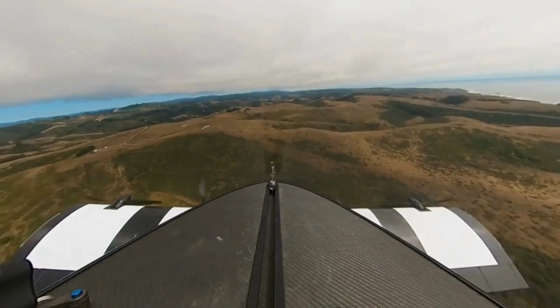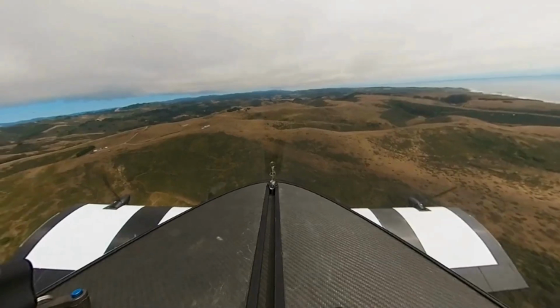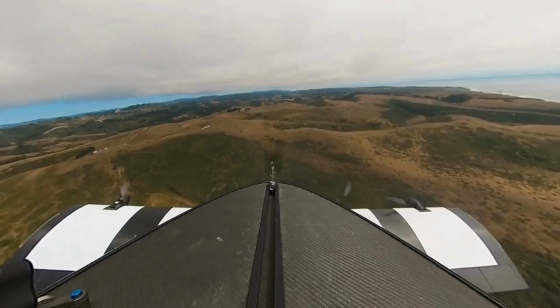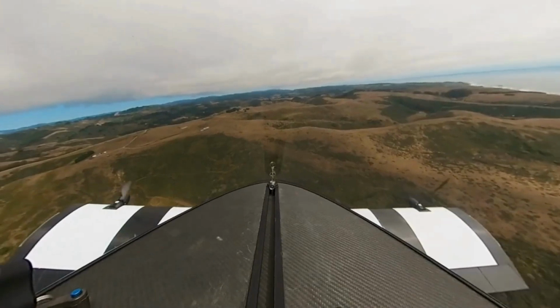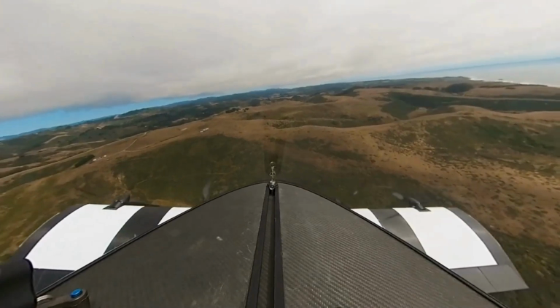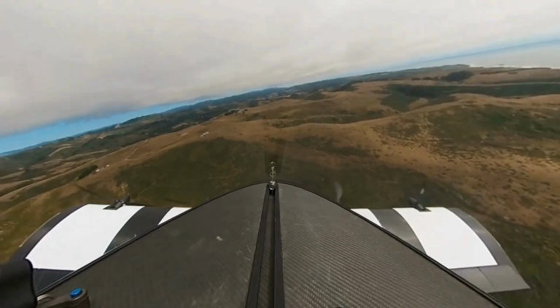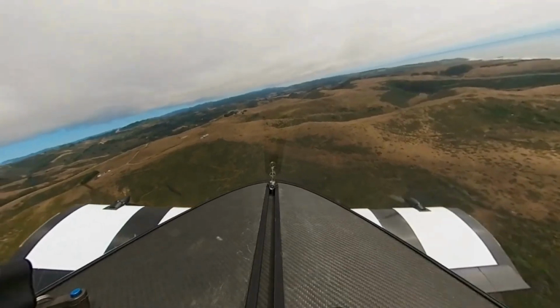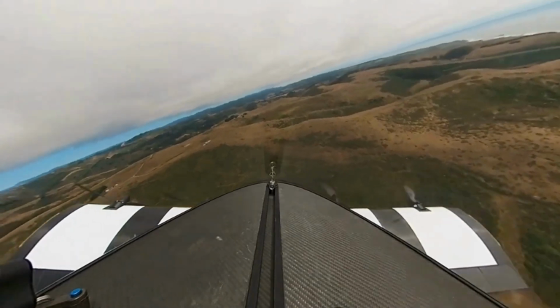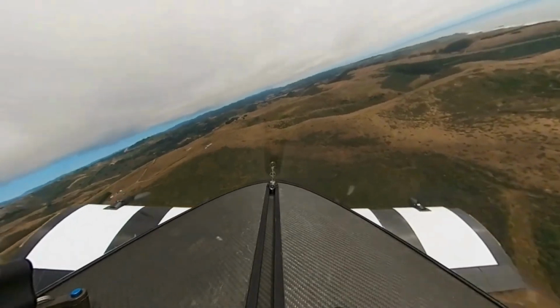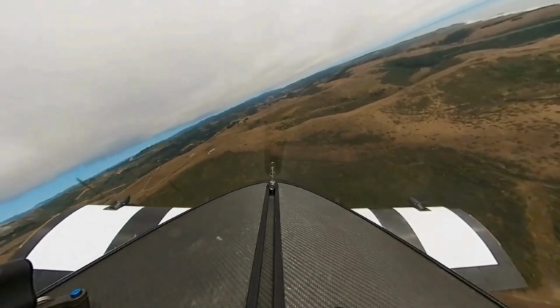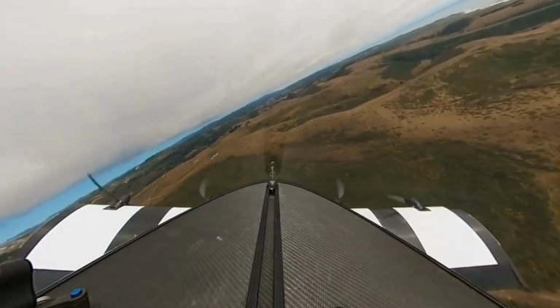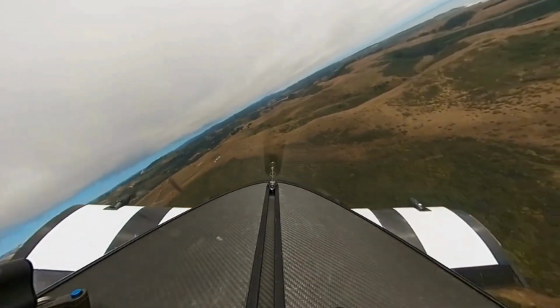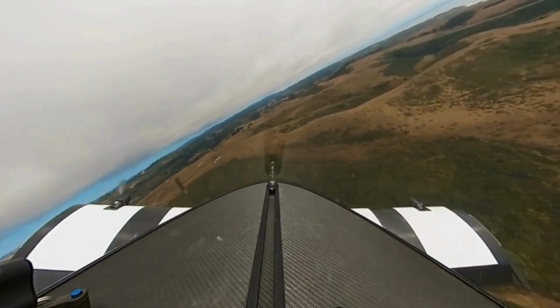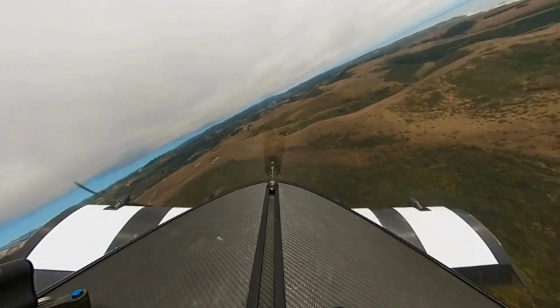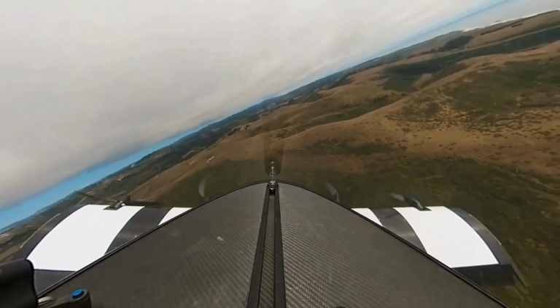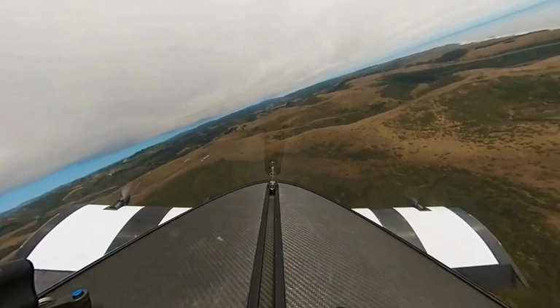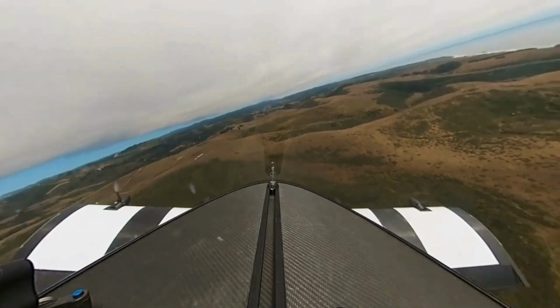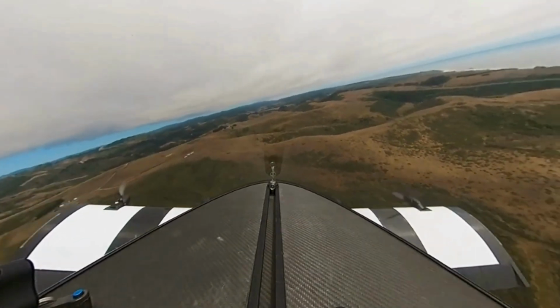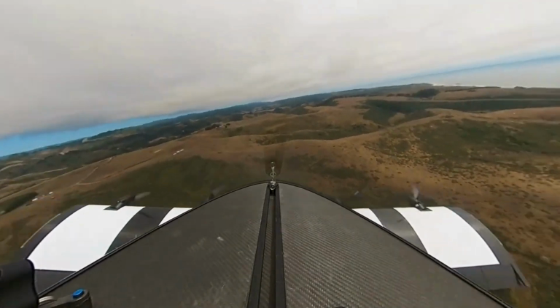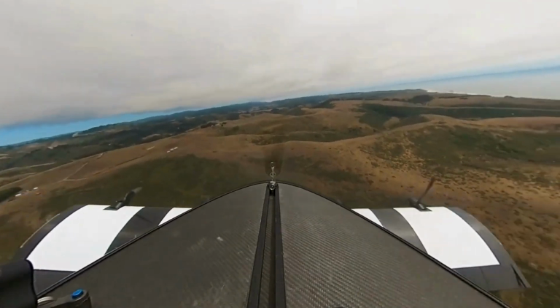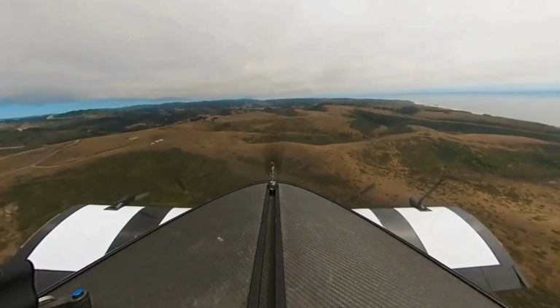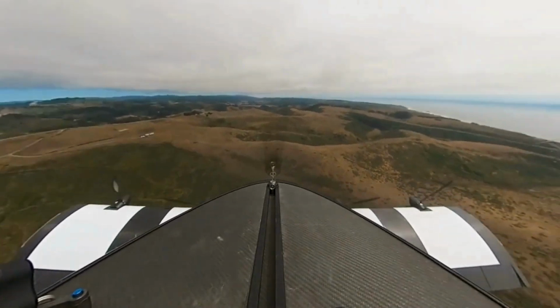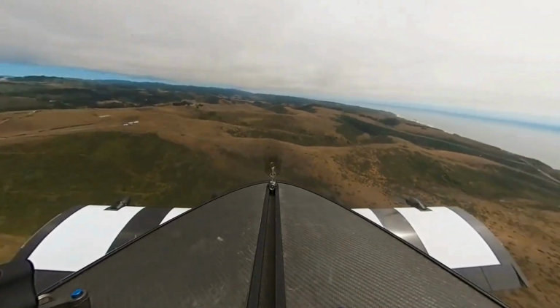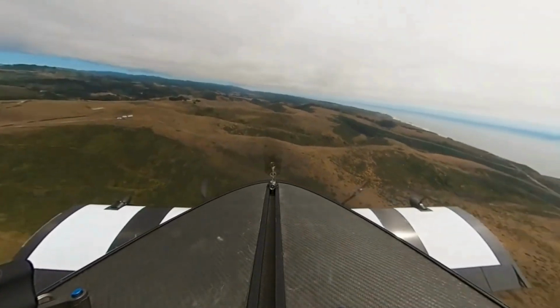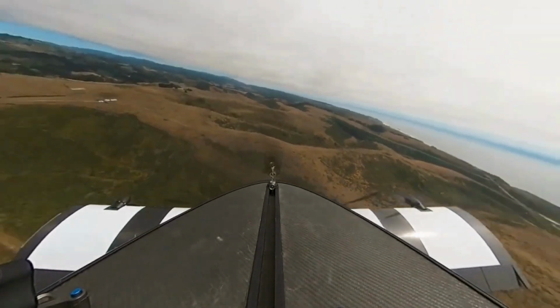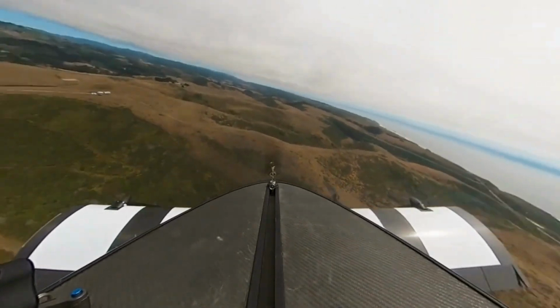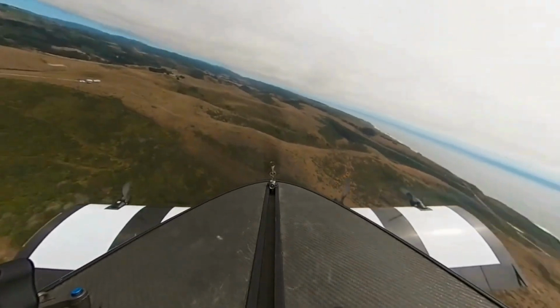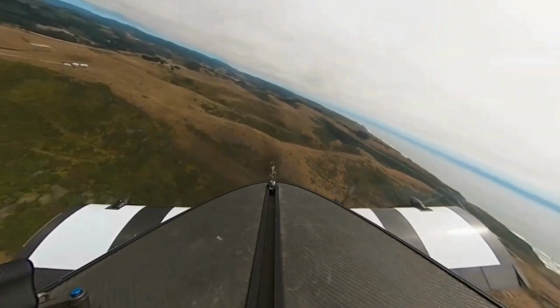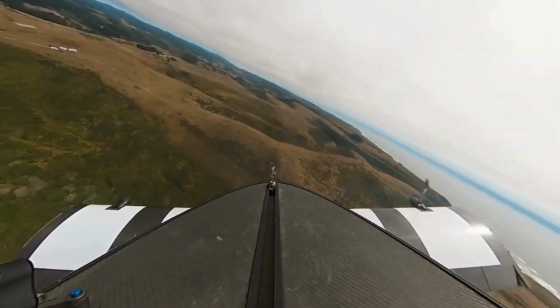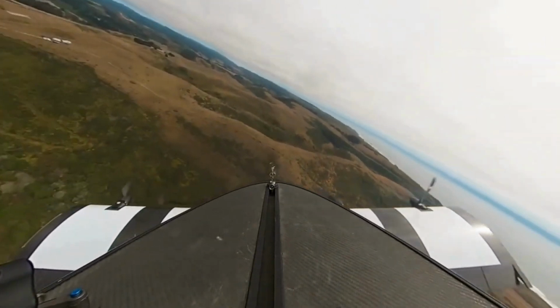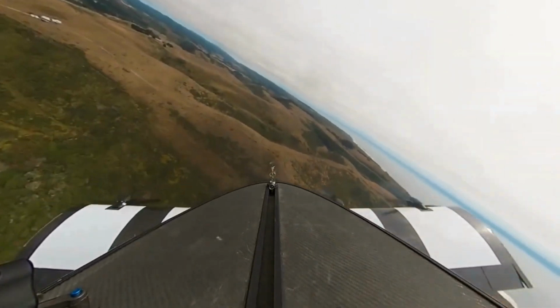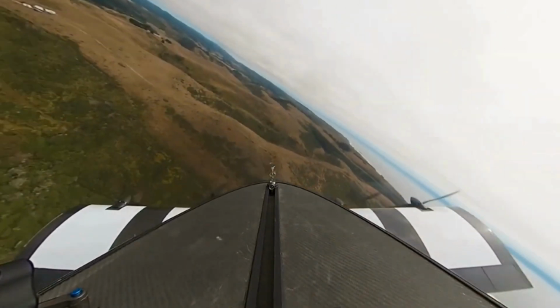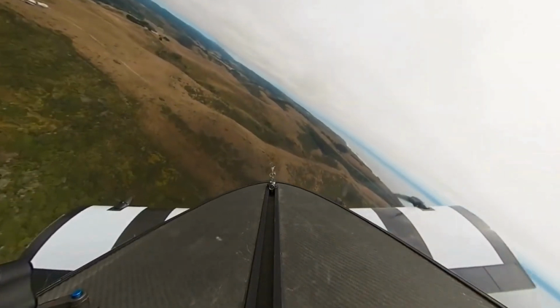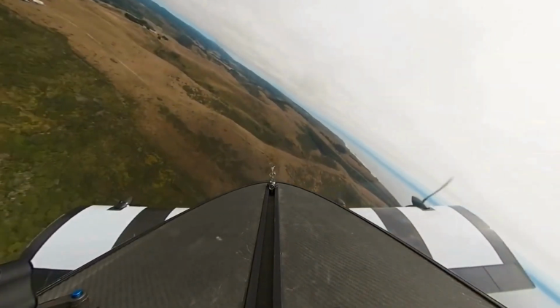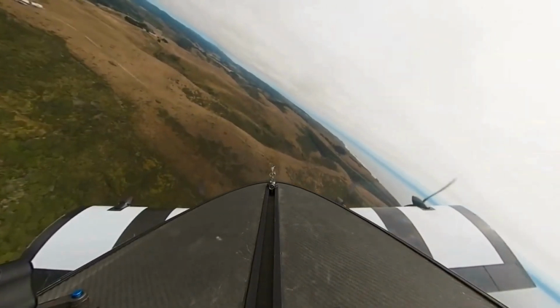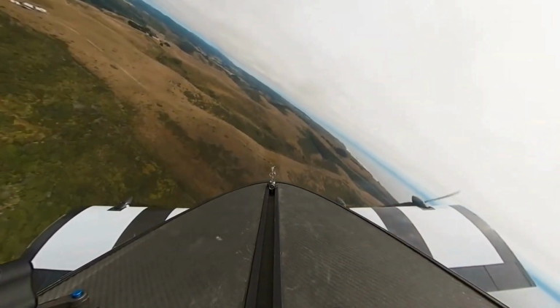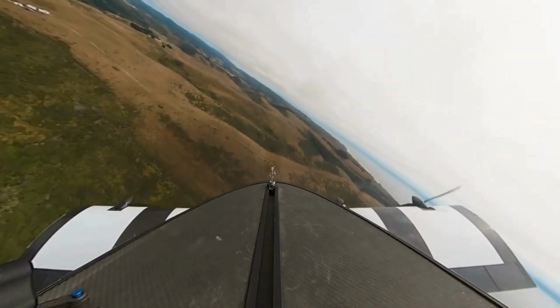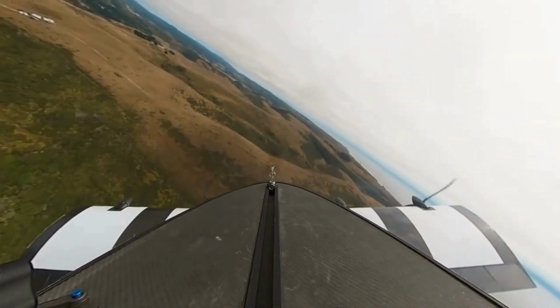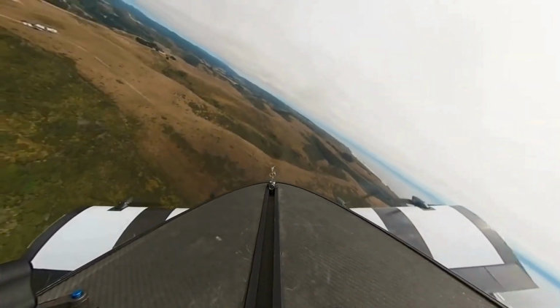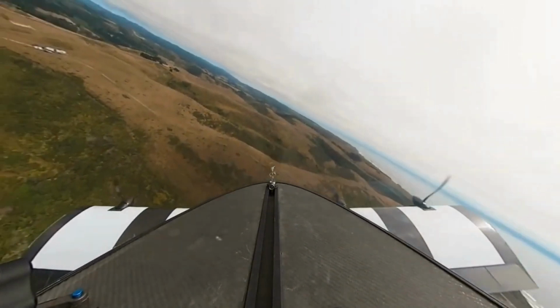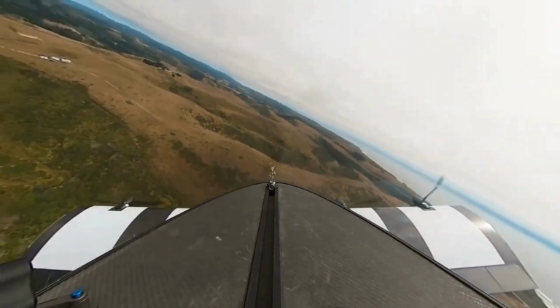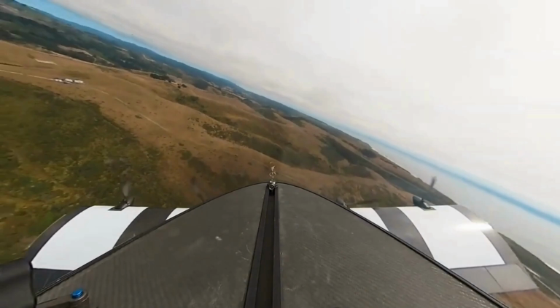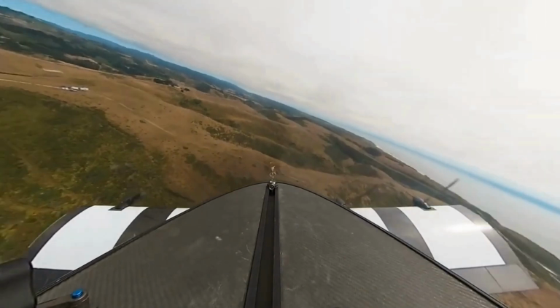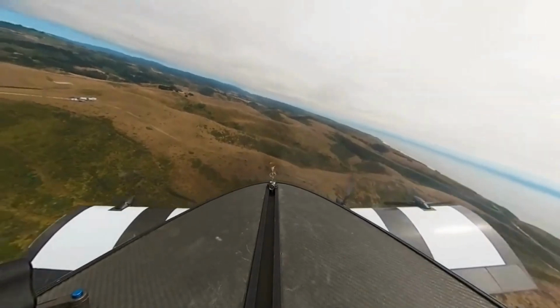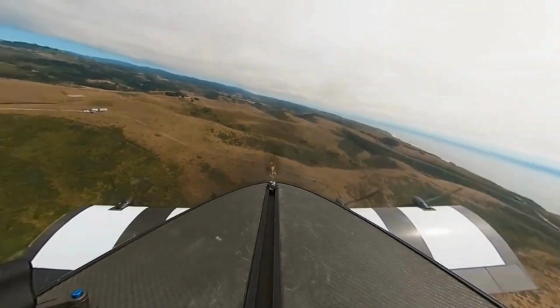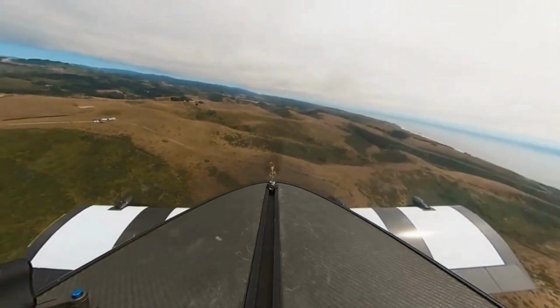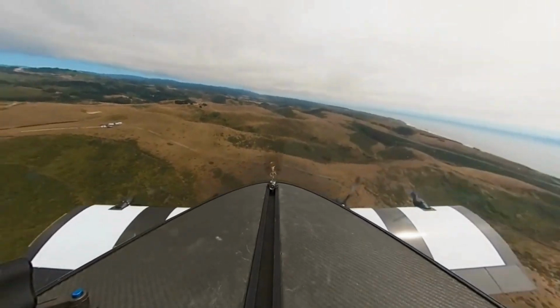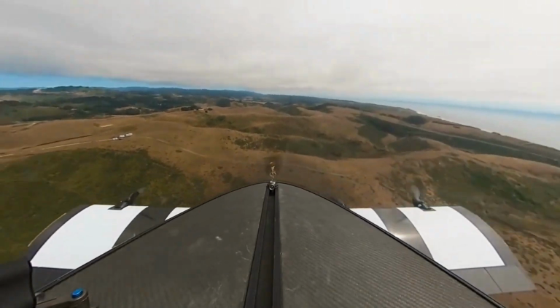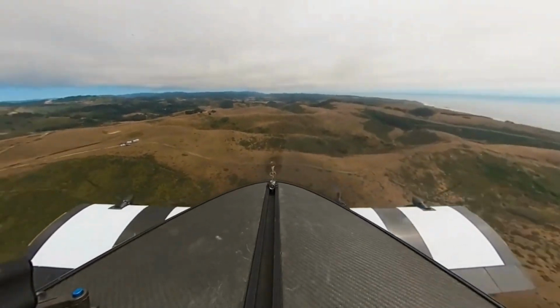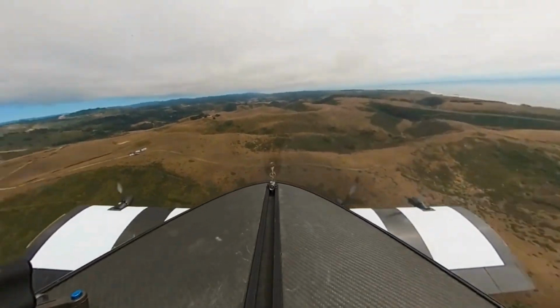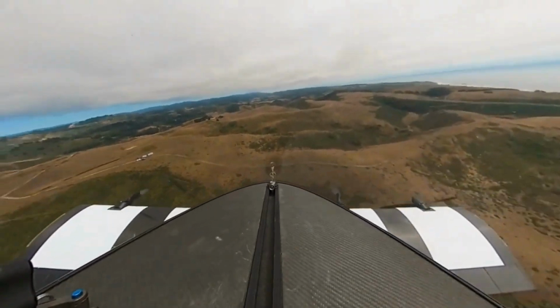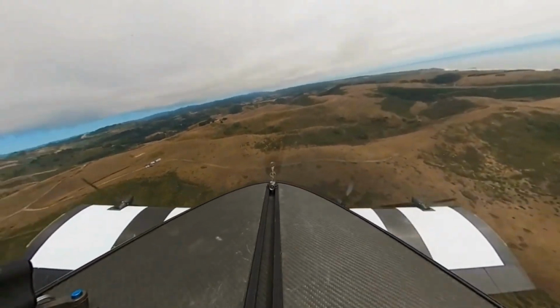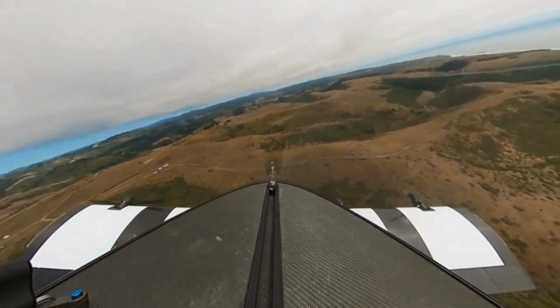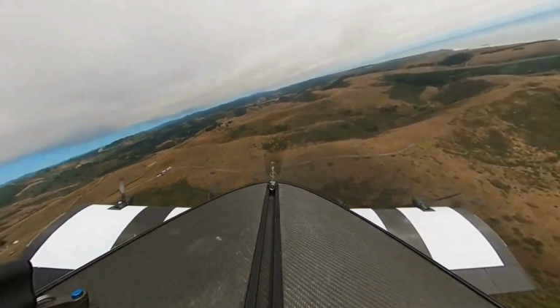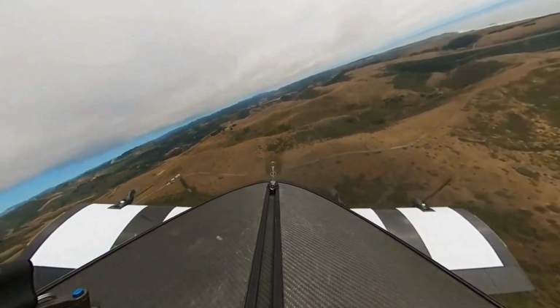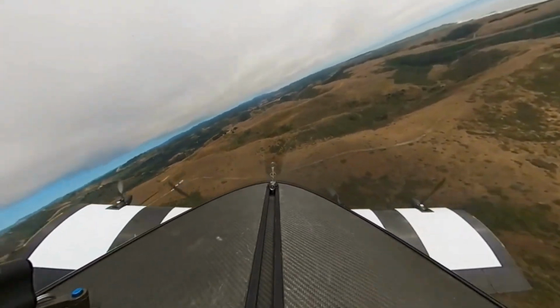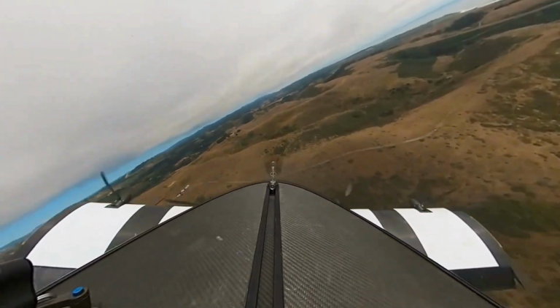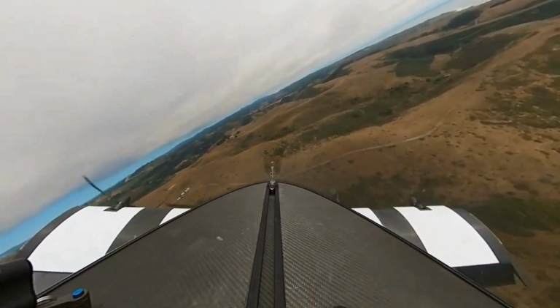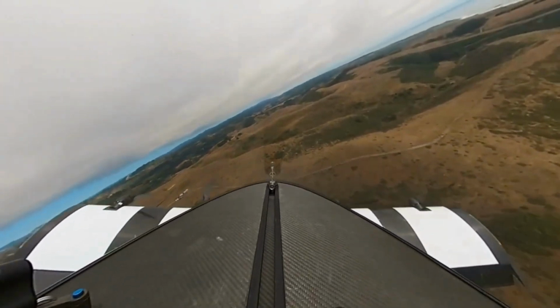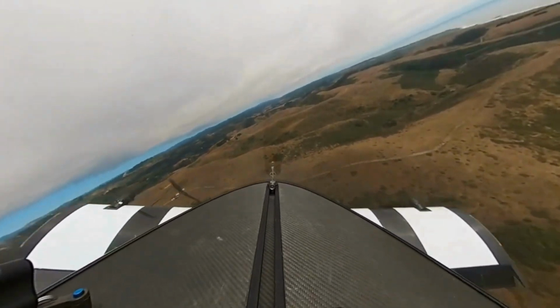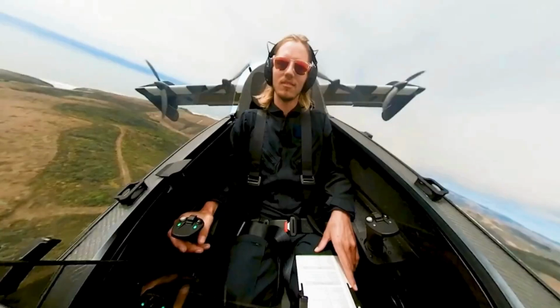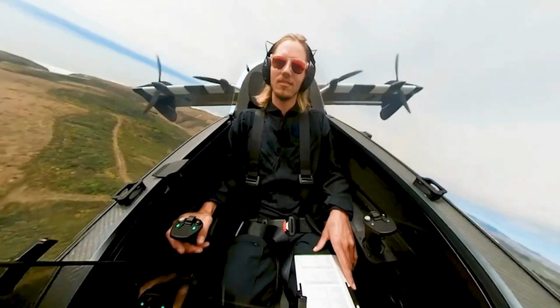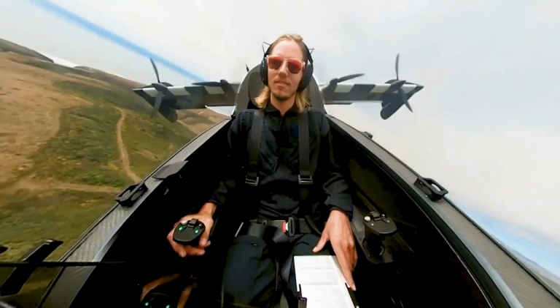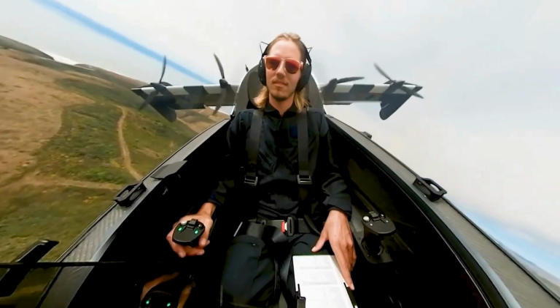Opener, the company behind the Blackfly, emphasizes the aircraft's low environmental impact, with zero emissions during flight.